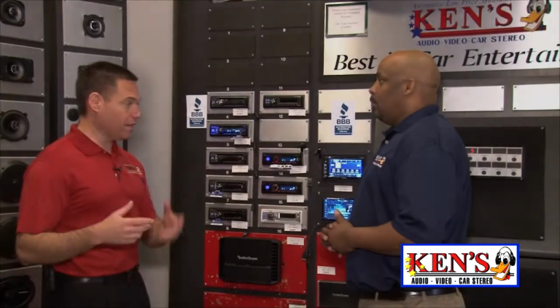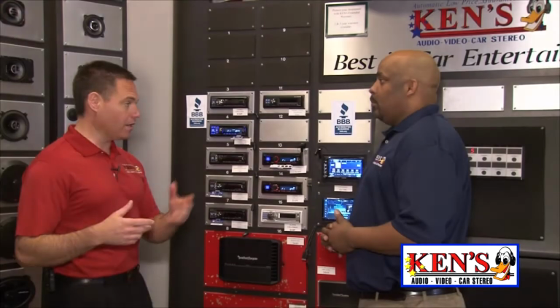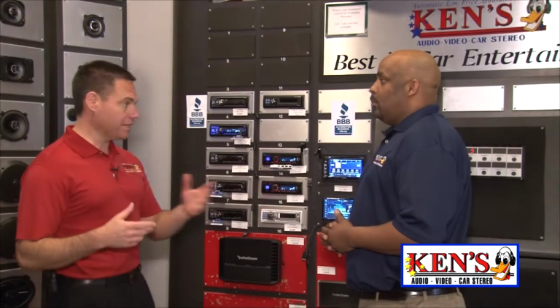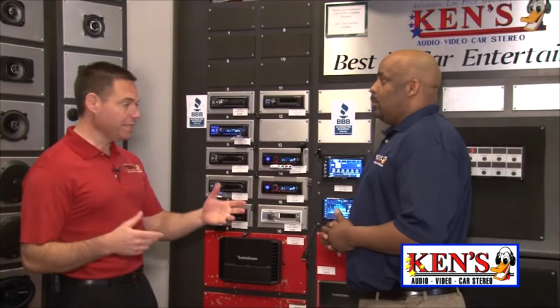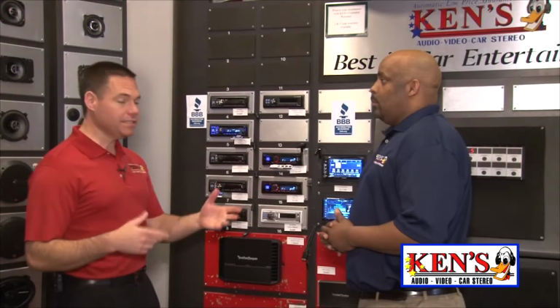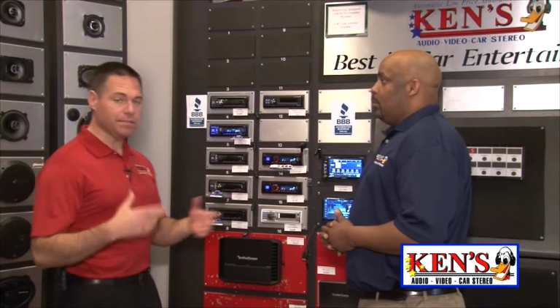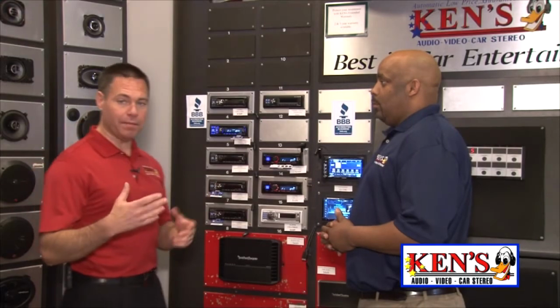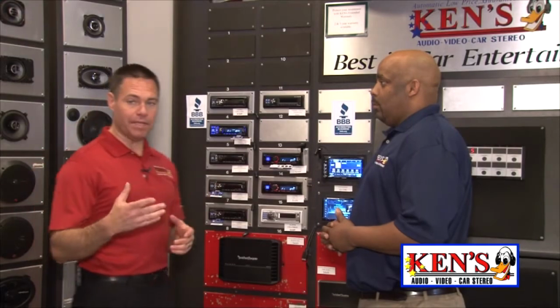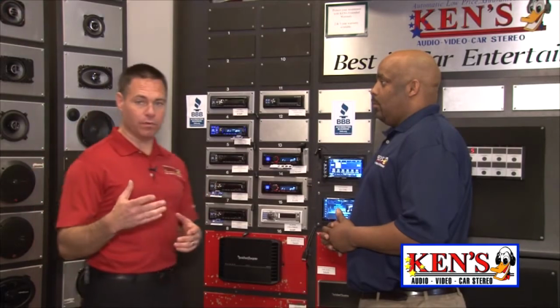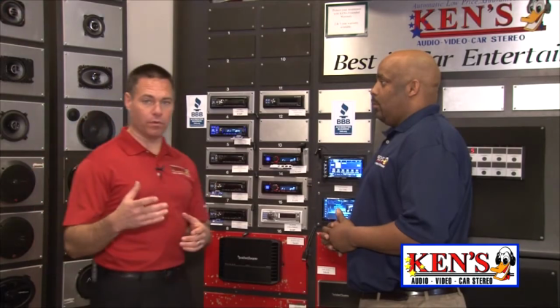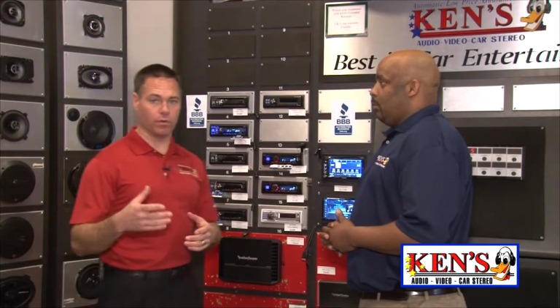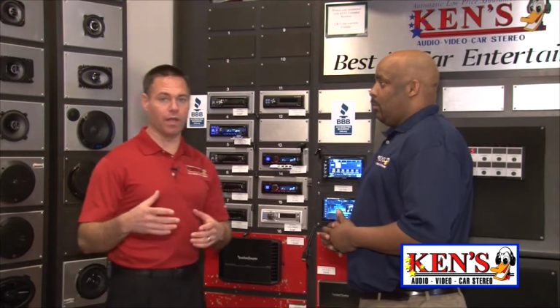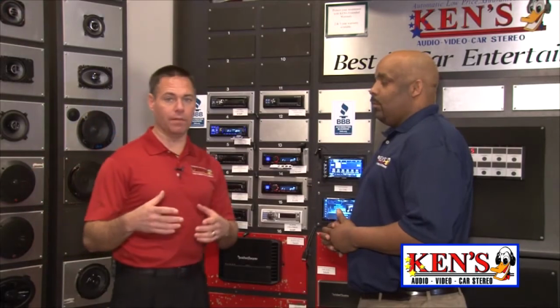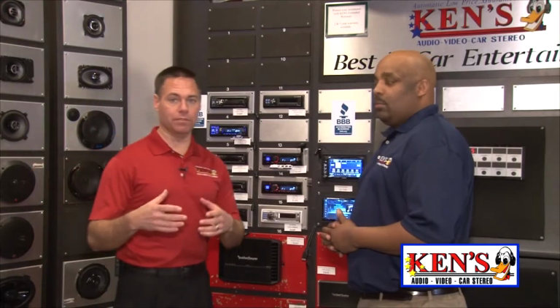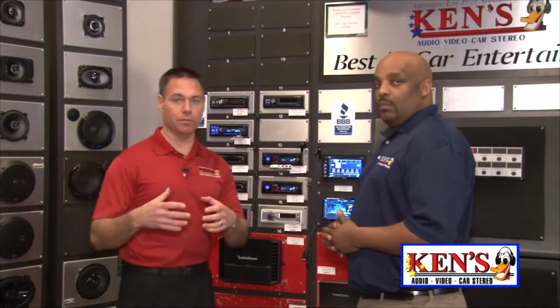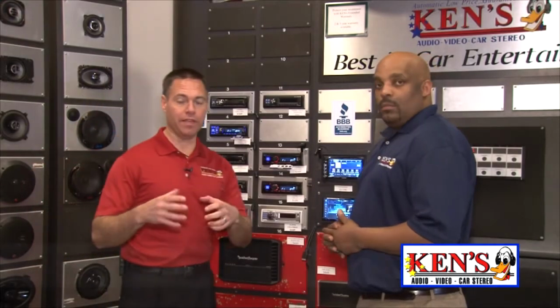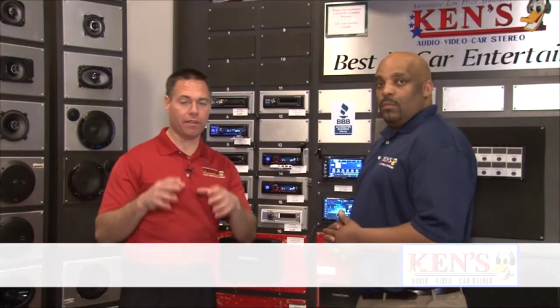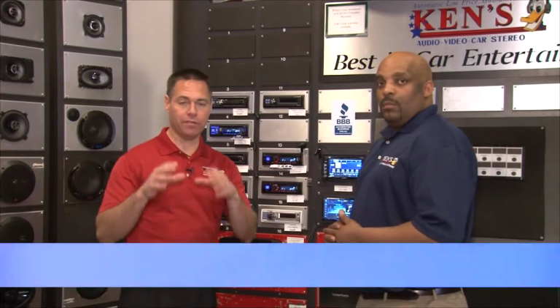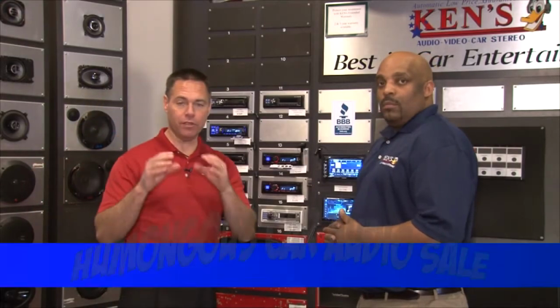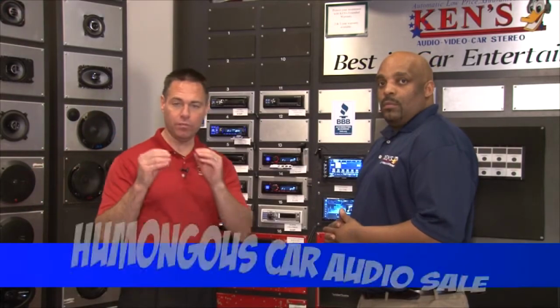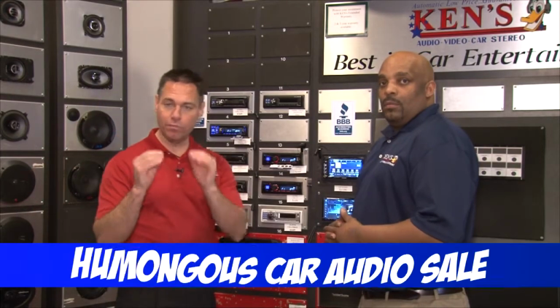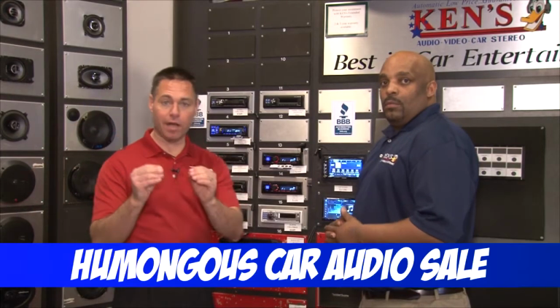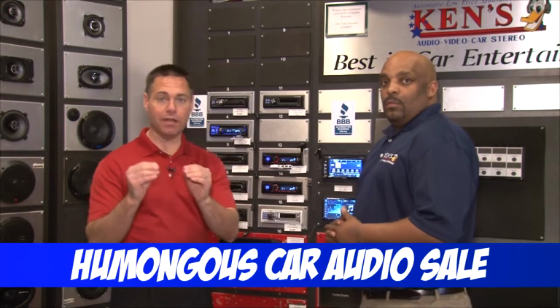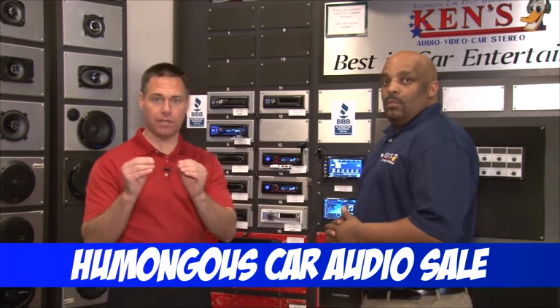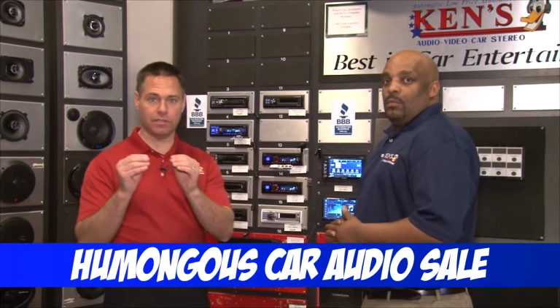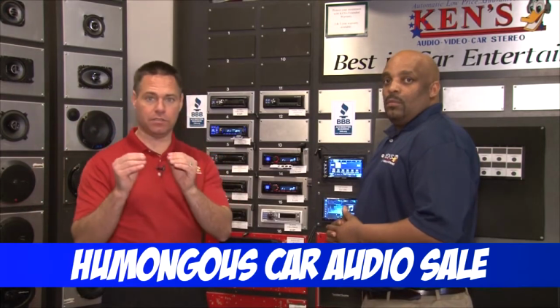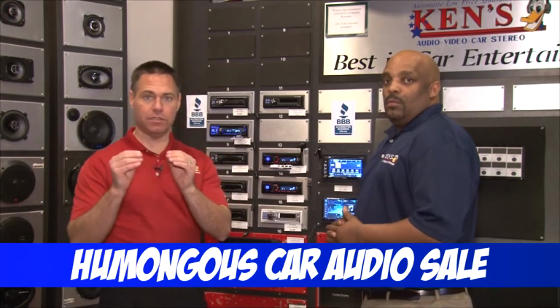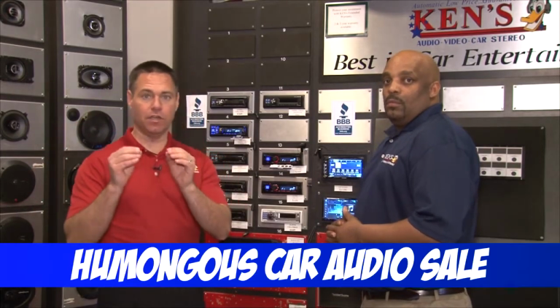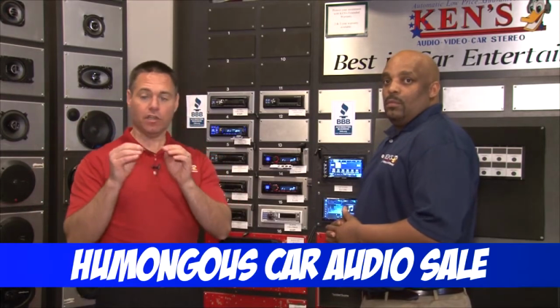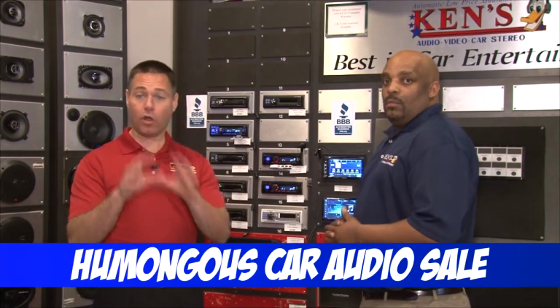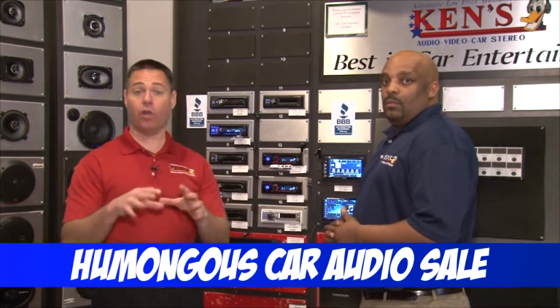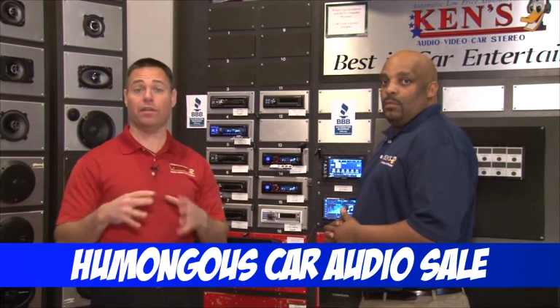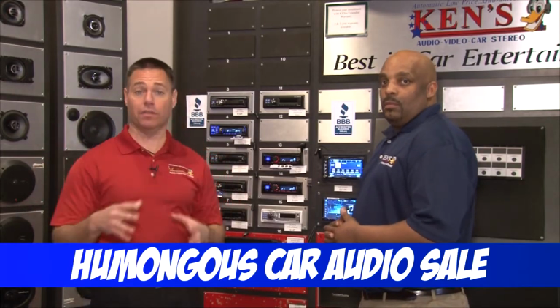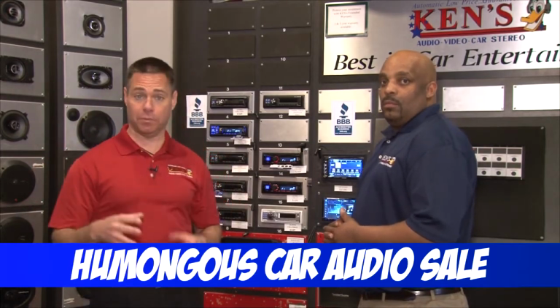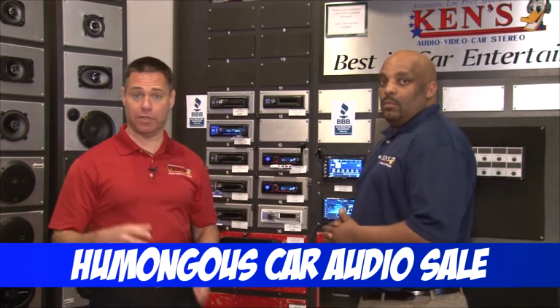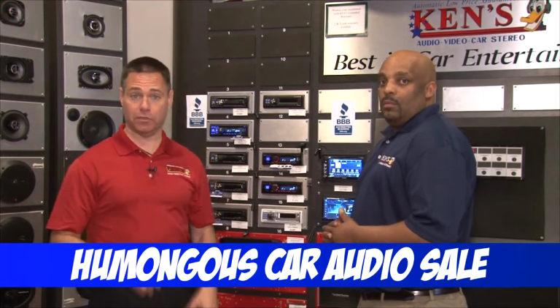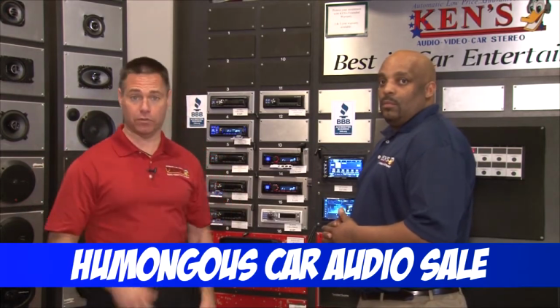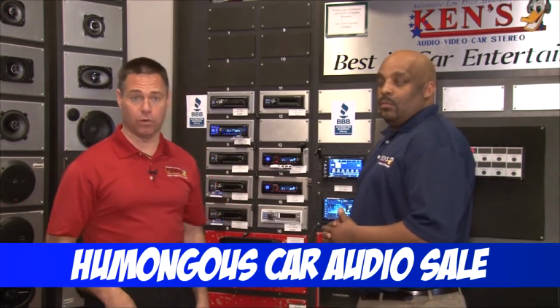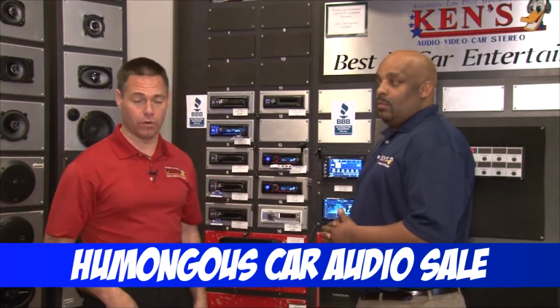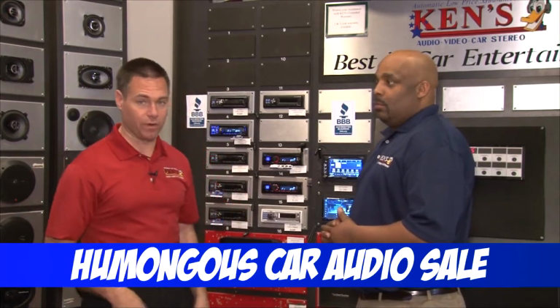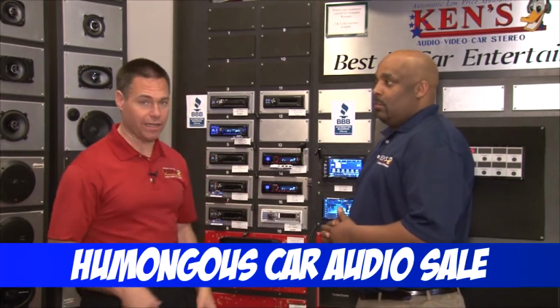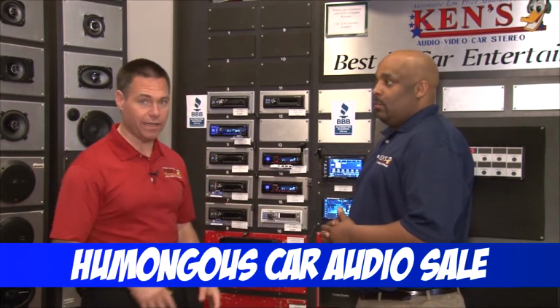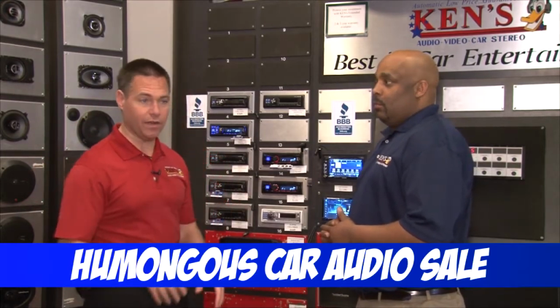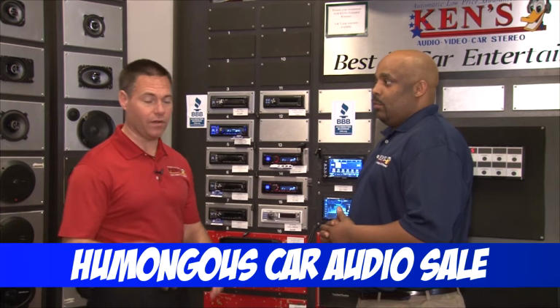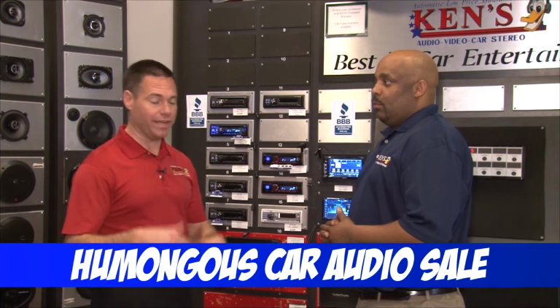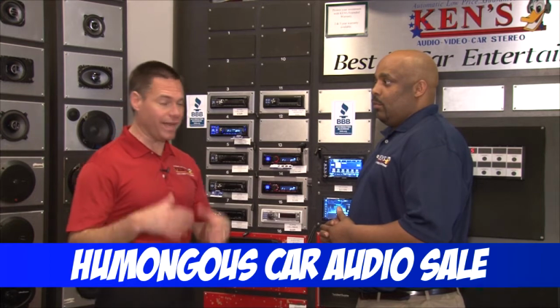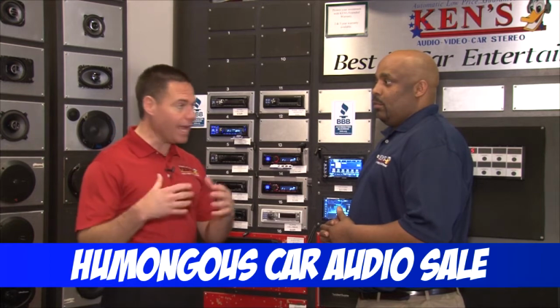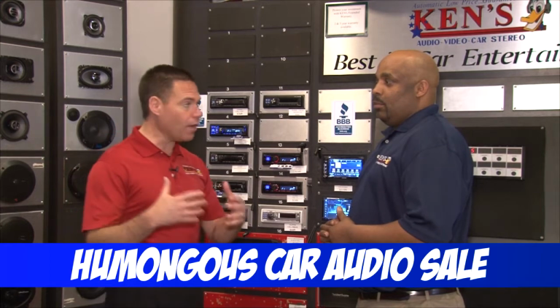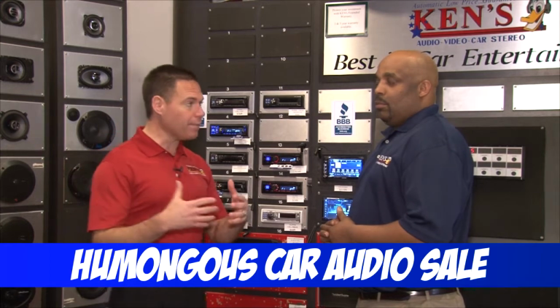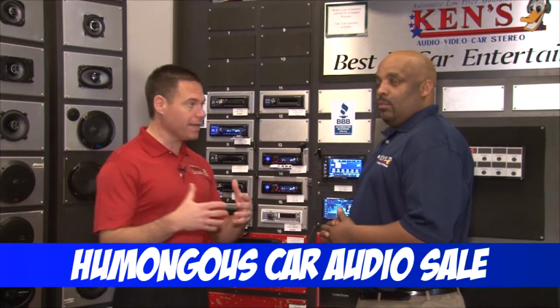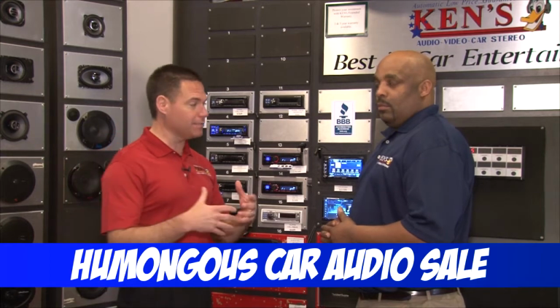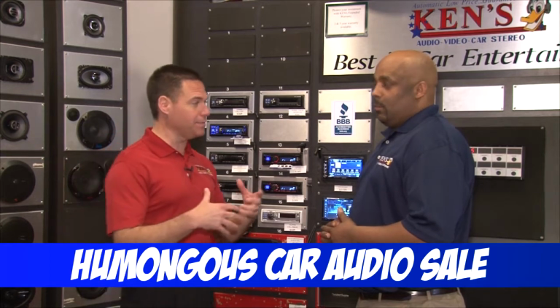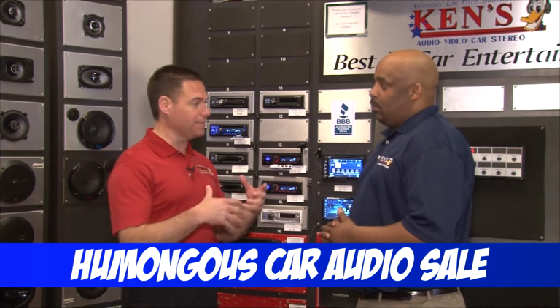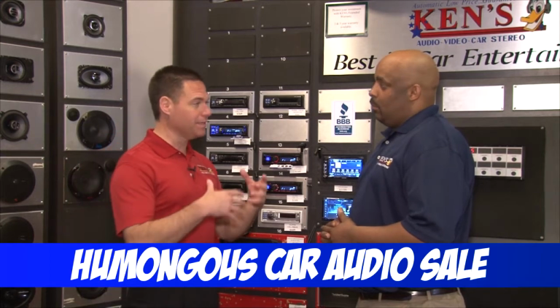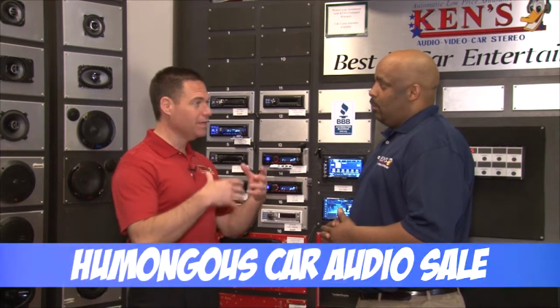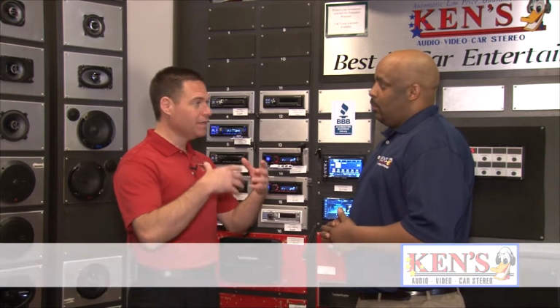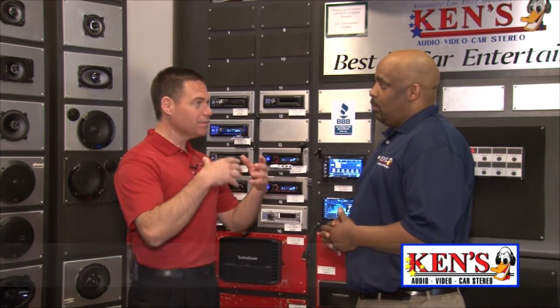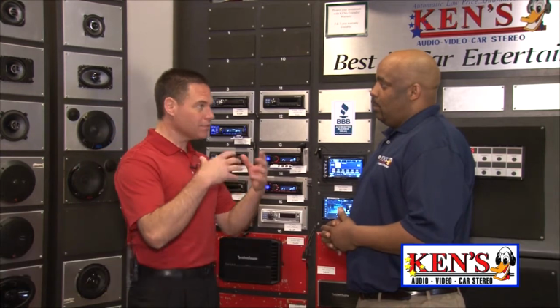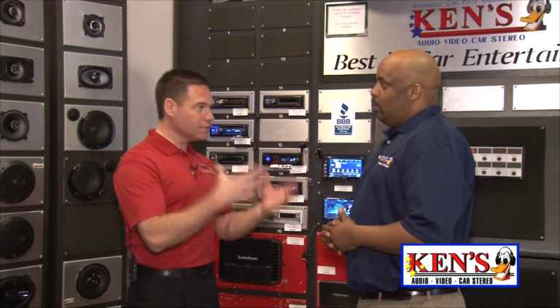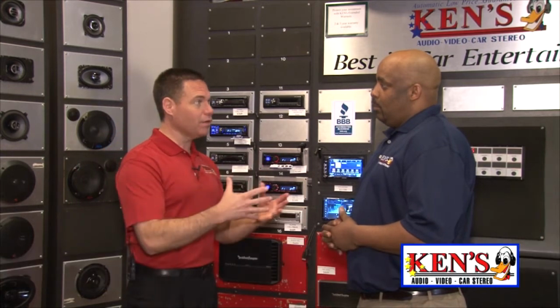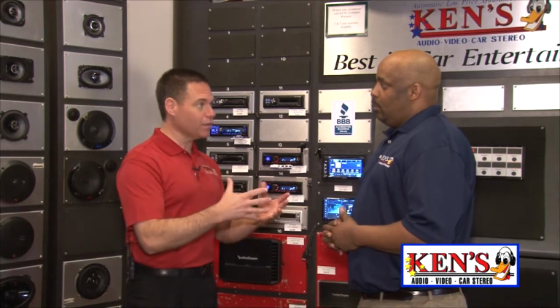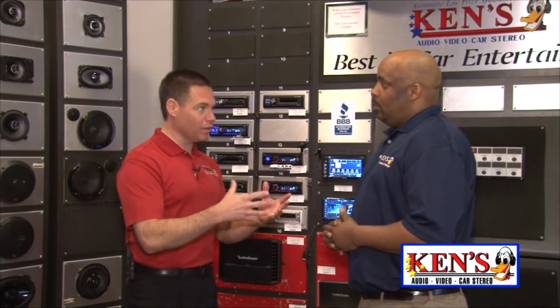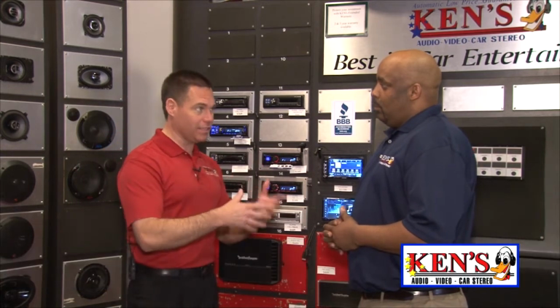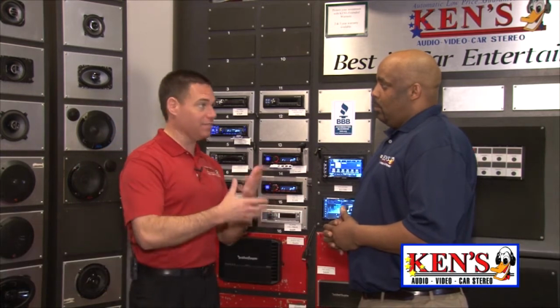Now at our Ken's in Macon and Warner Robins, we have humongous cardio specials going right now, and Alpine has been so aggressive.